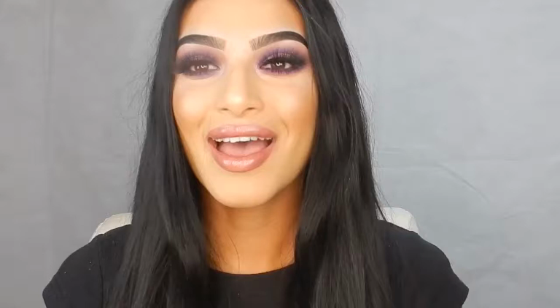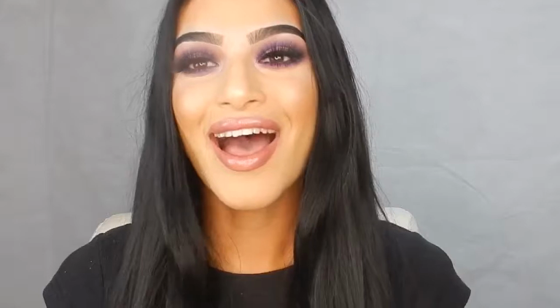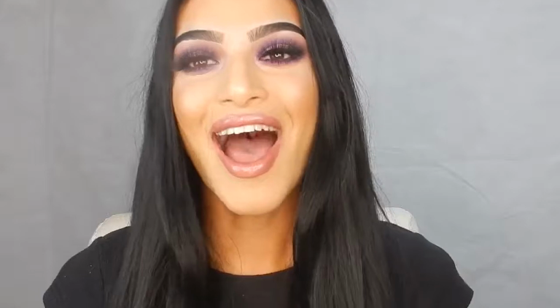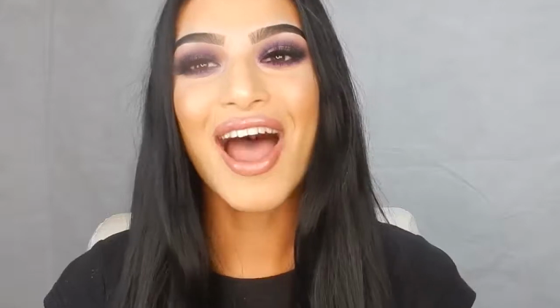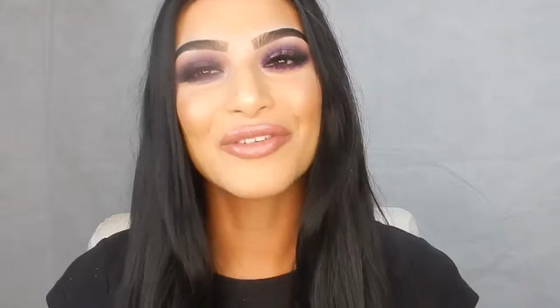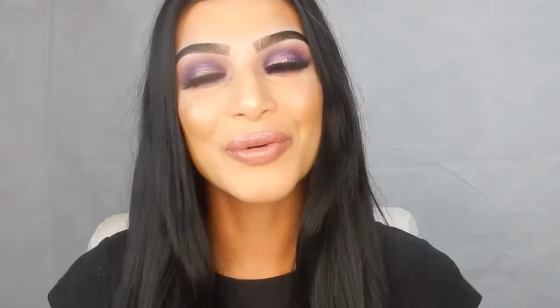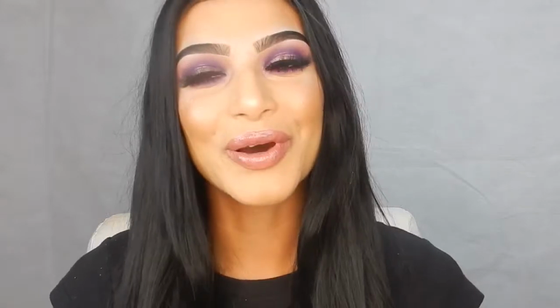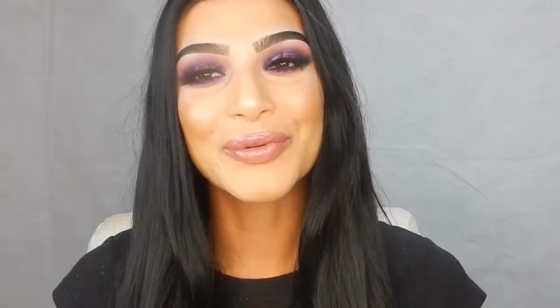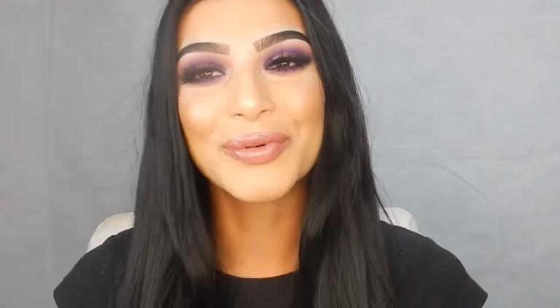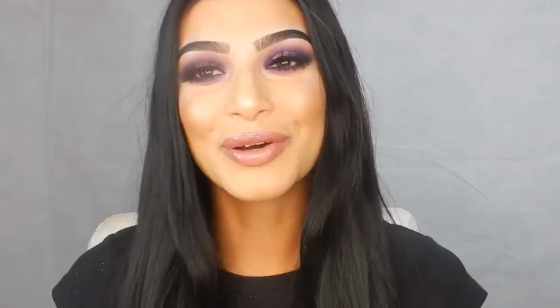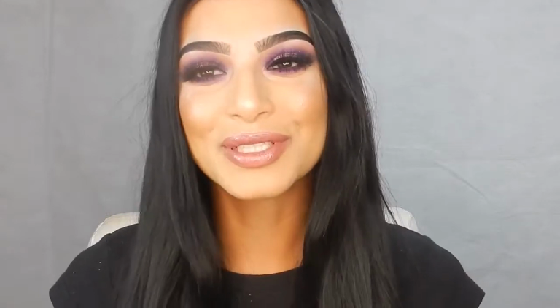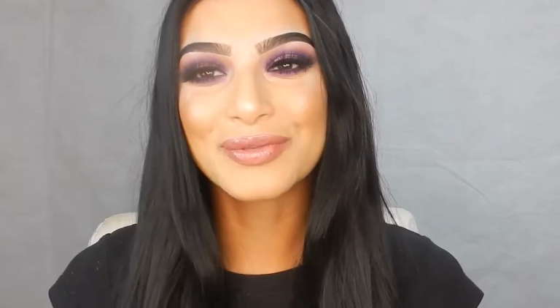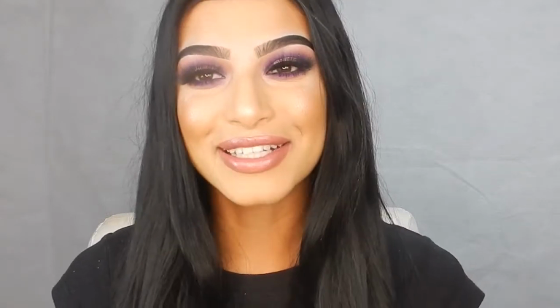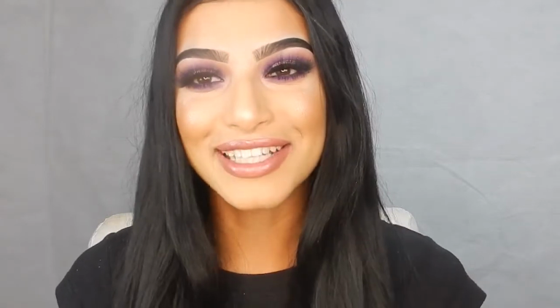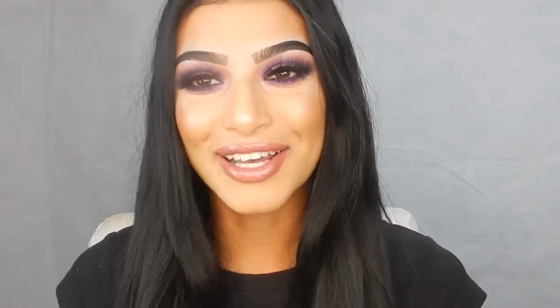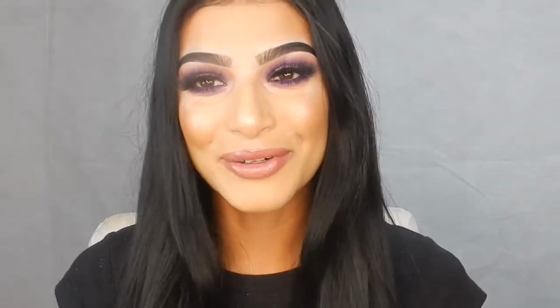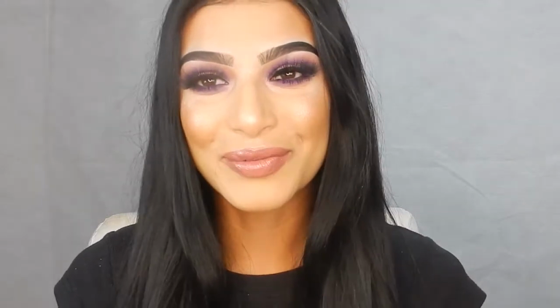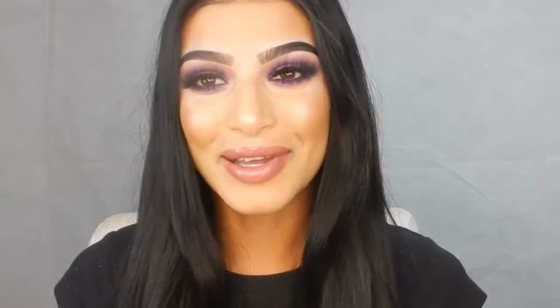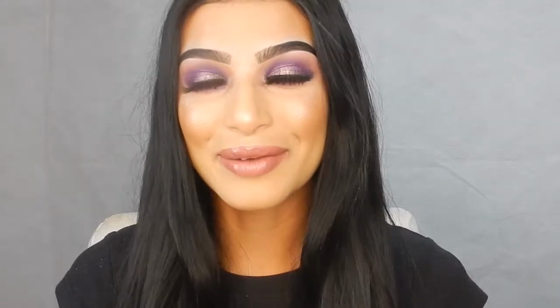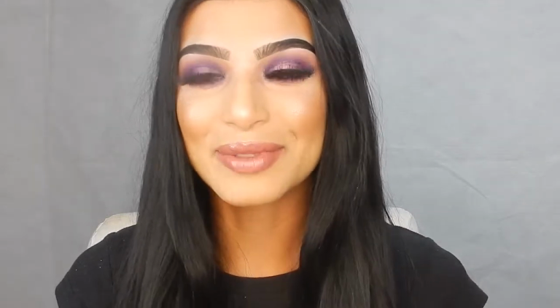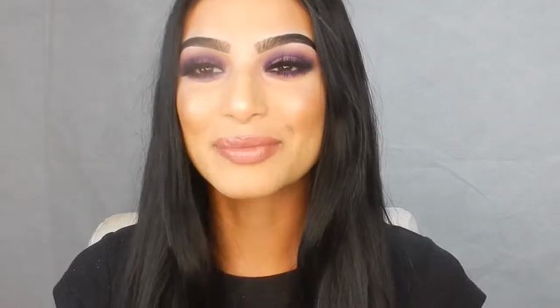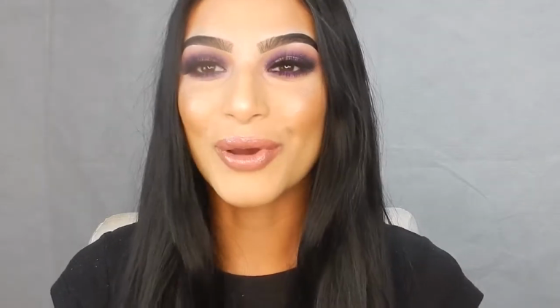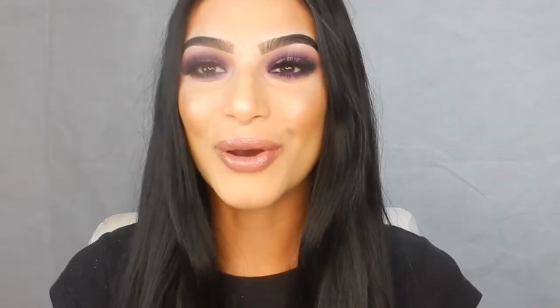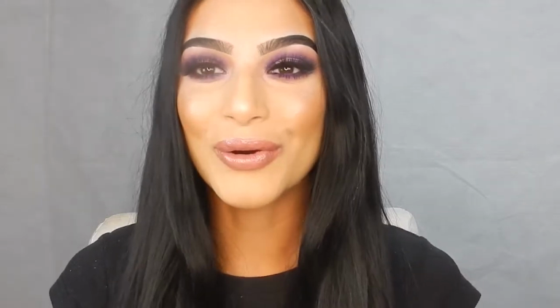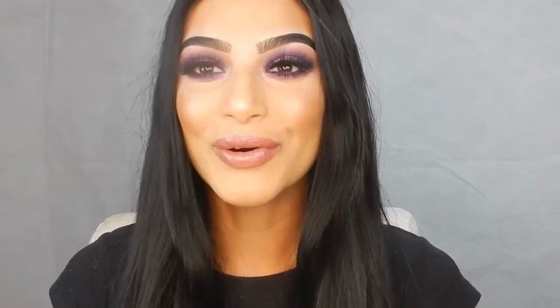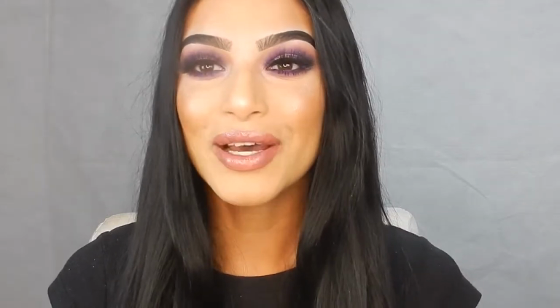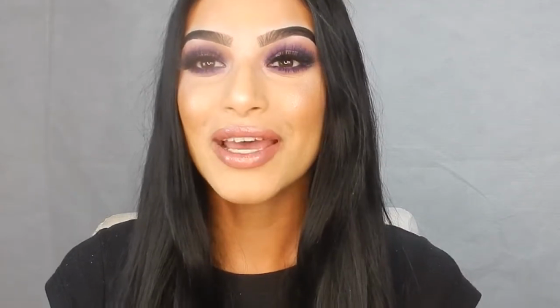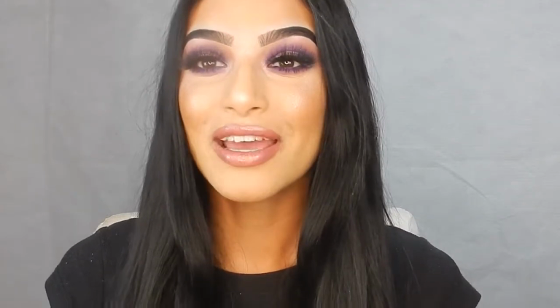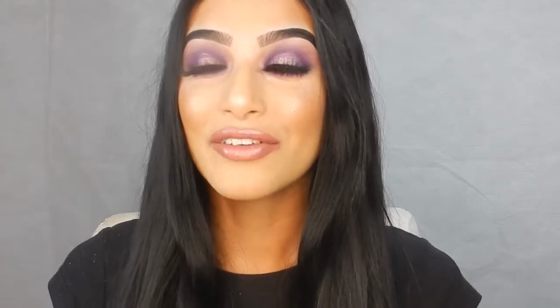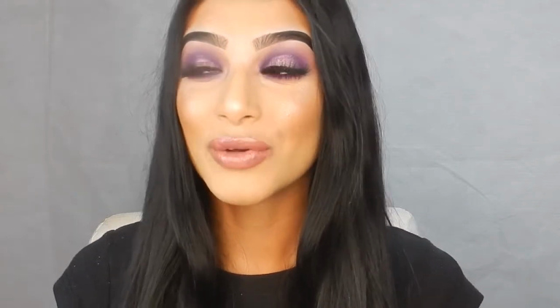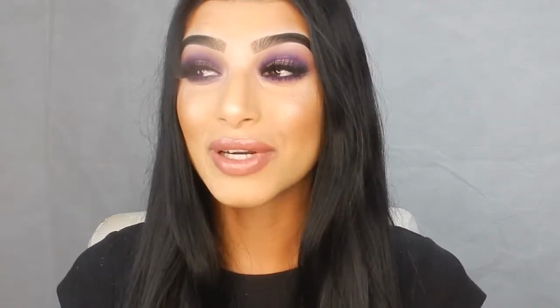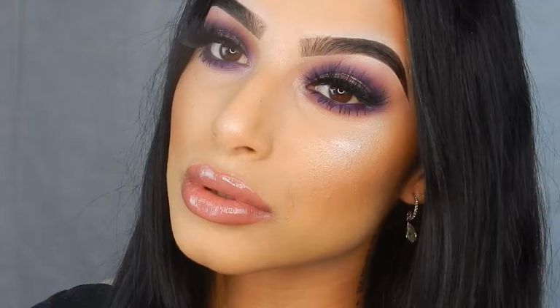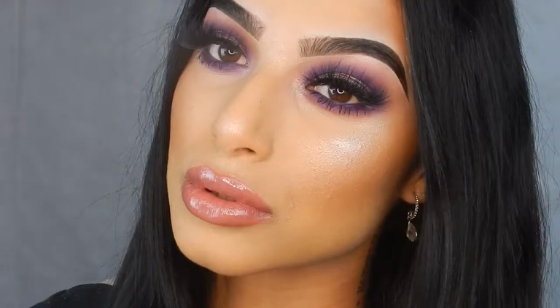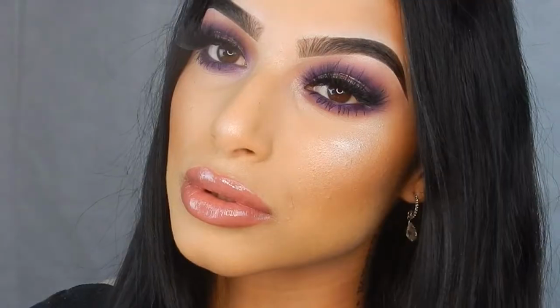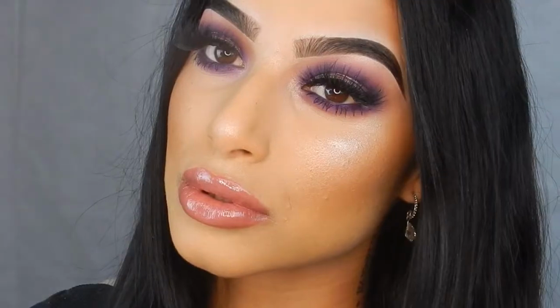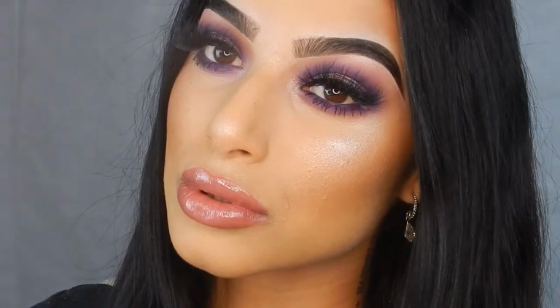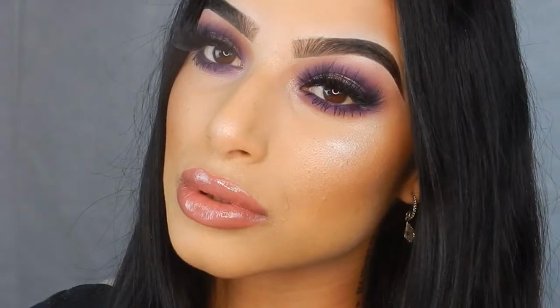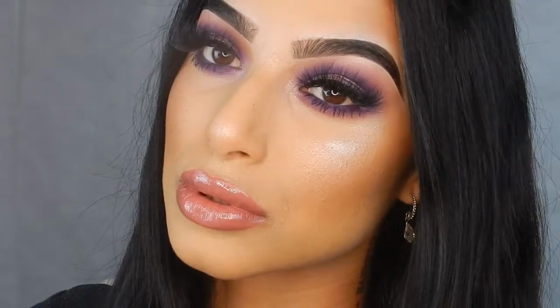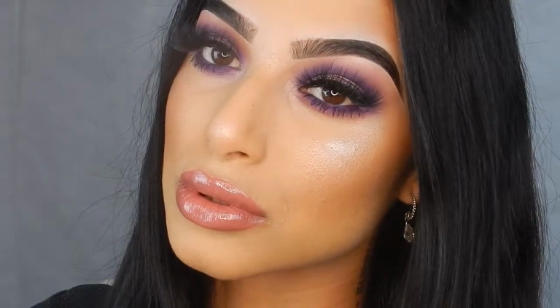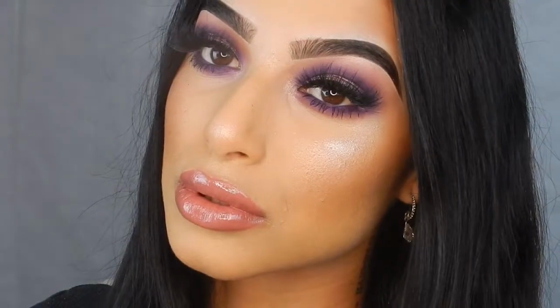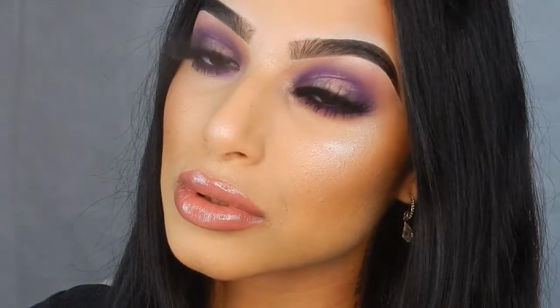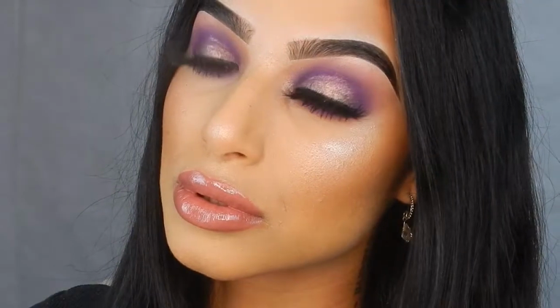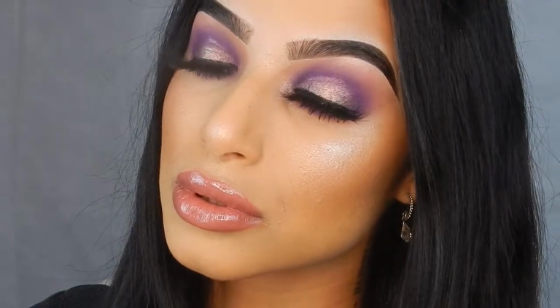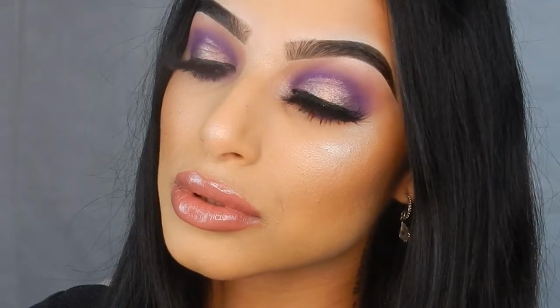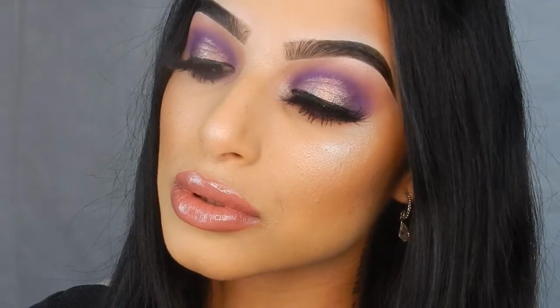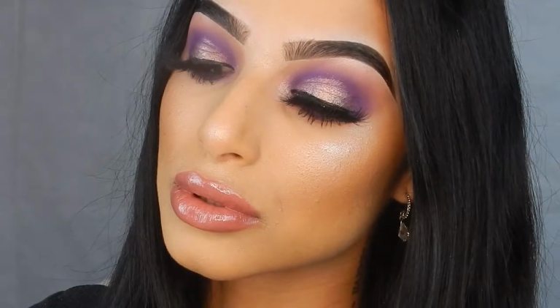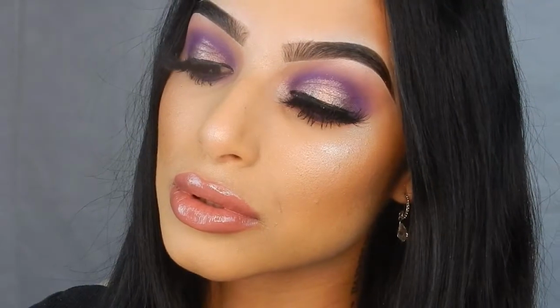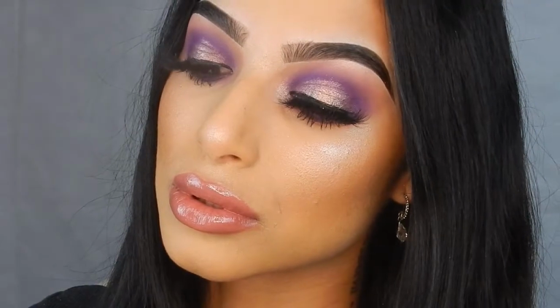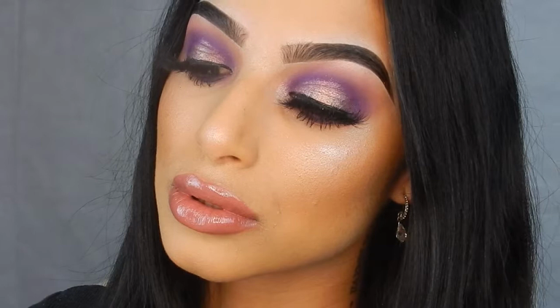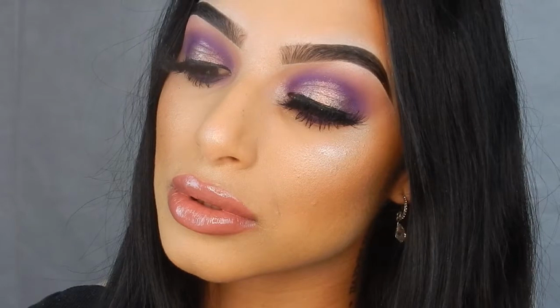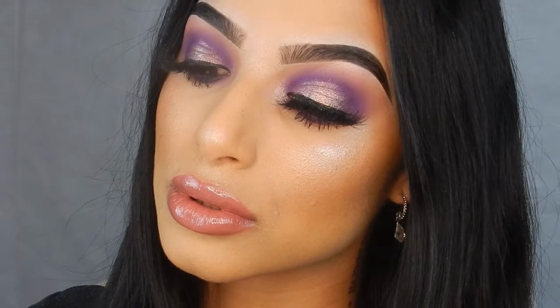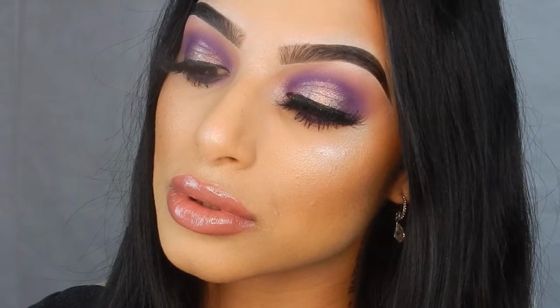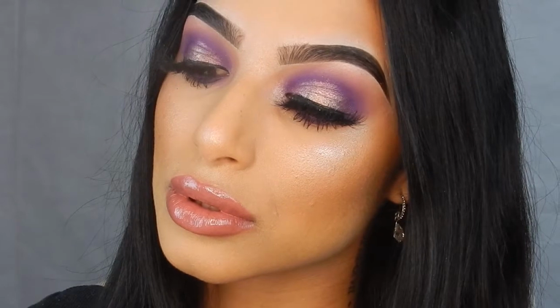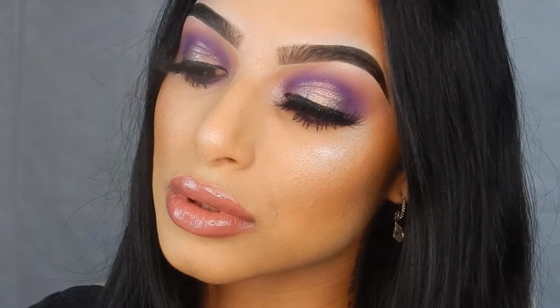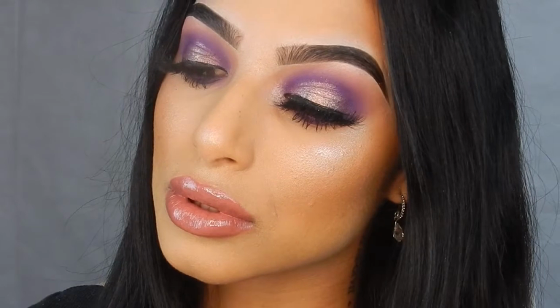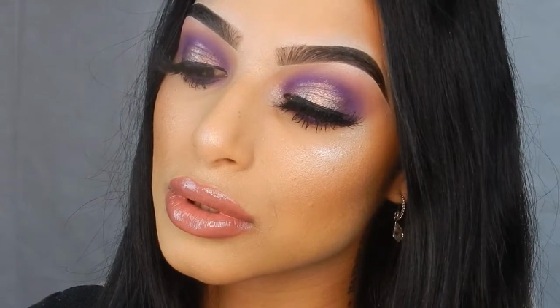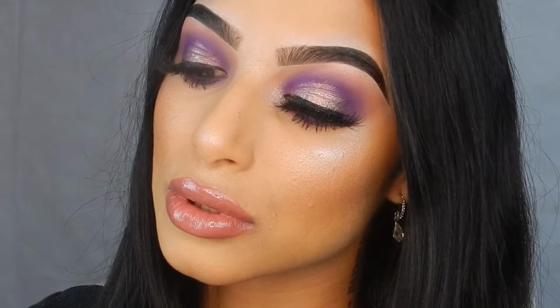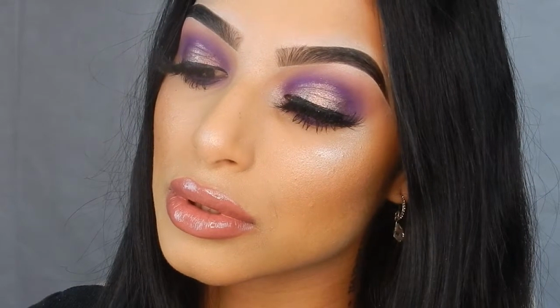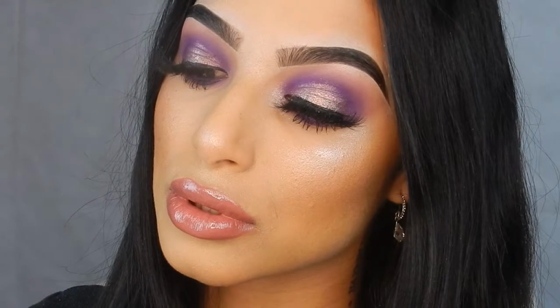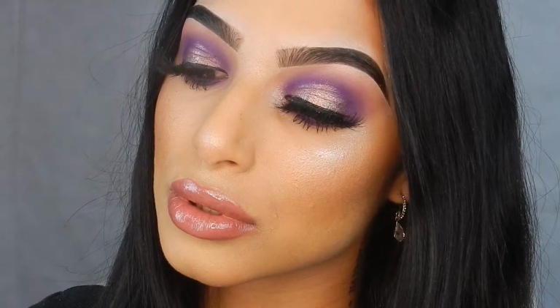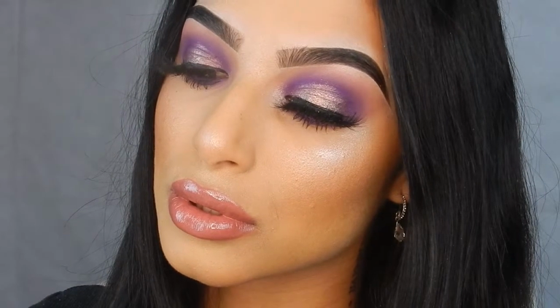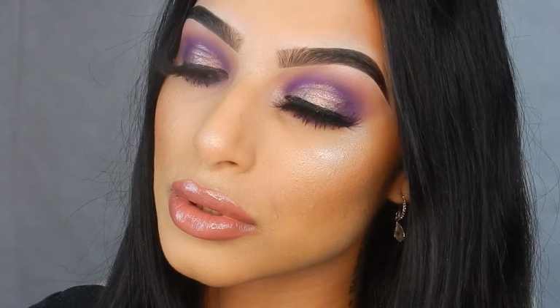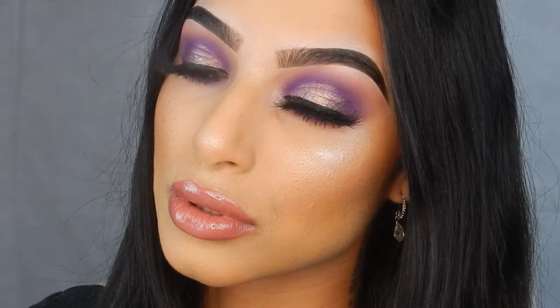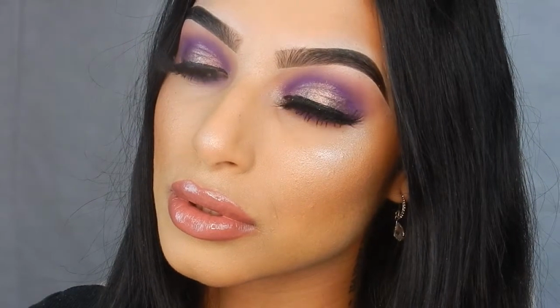Hi everyone. Welcome to my channel. My name is Pearl. If you want to see how I created this look that I'm wearing right now, then please keep on watching.